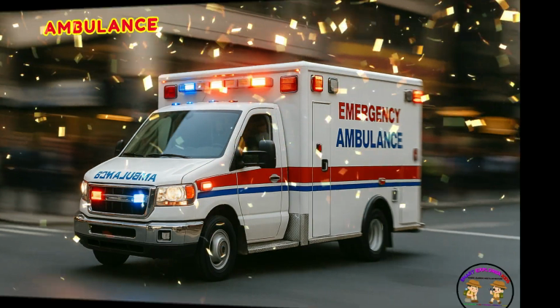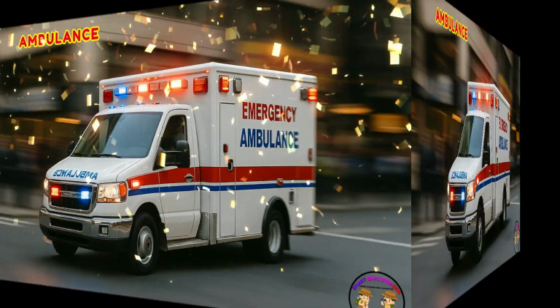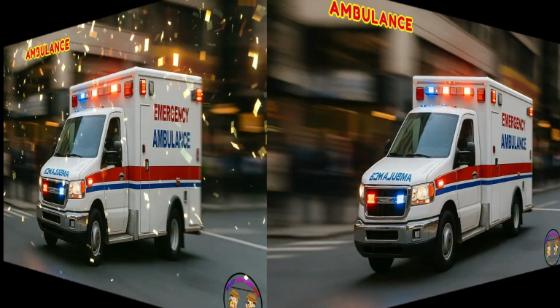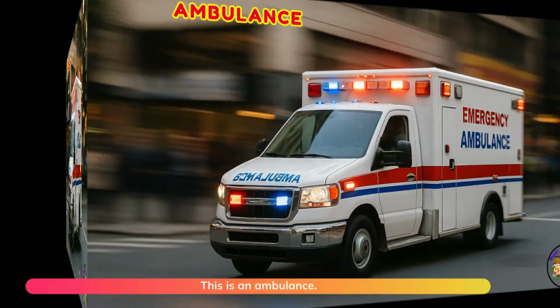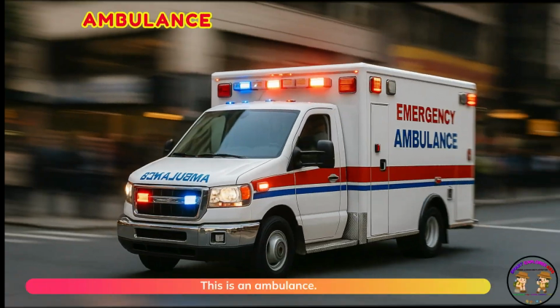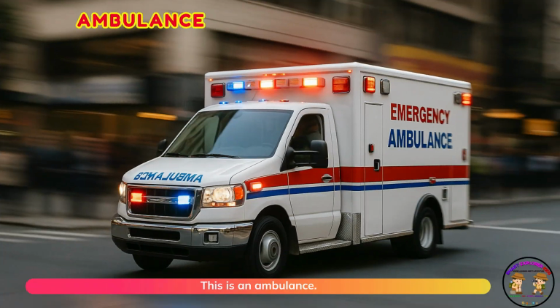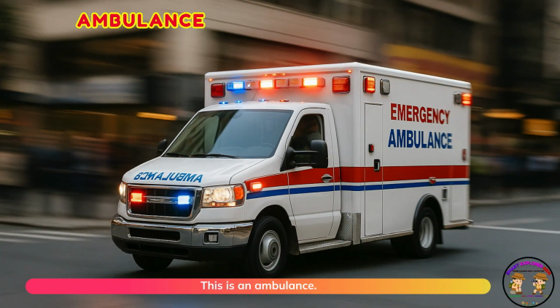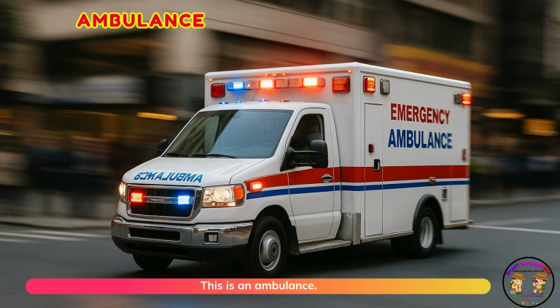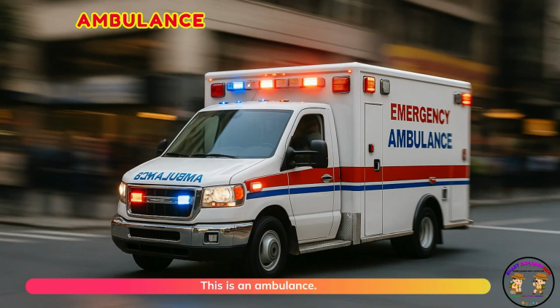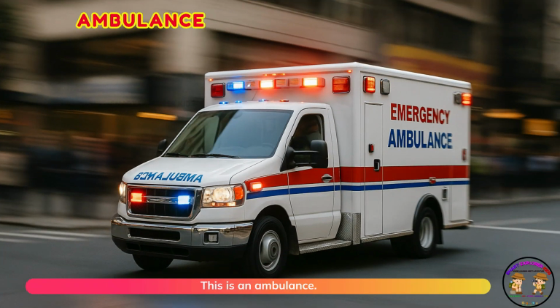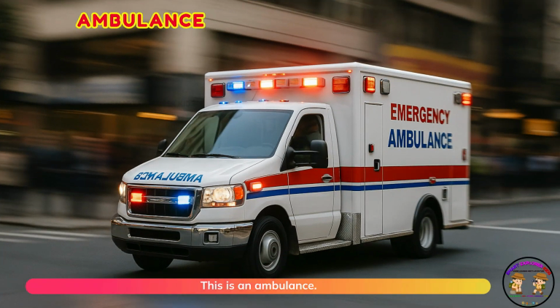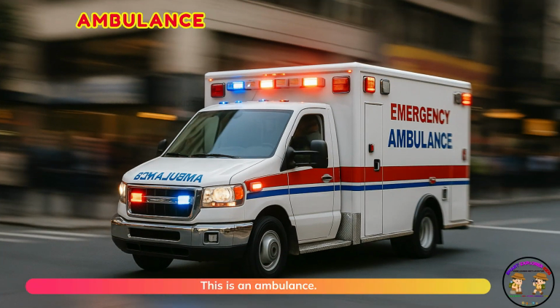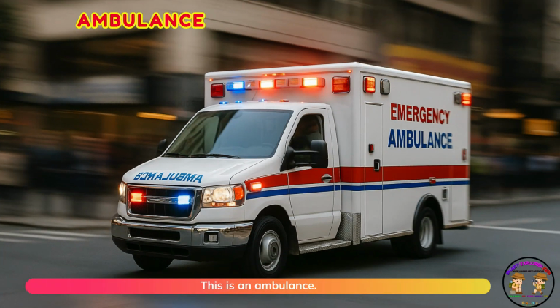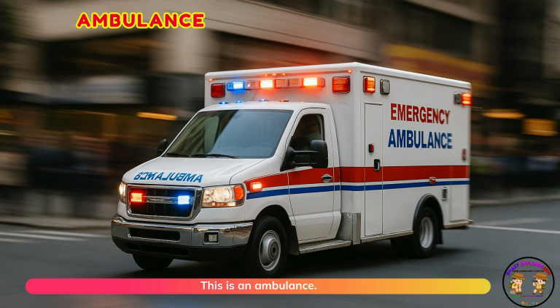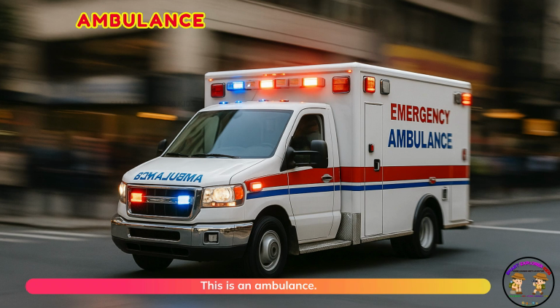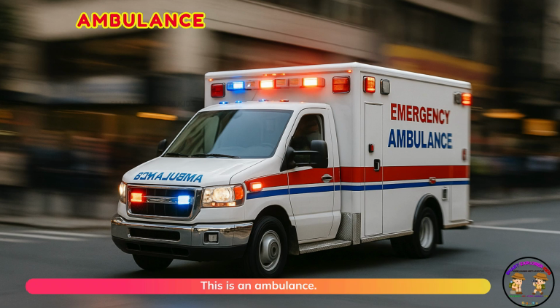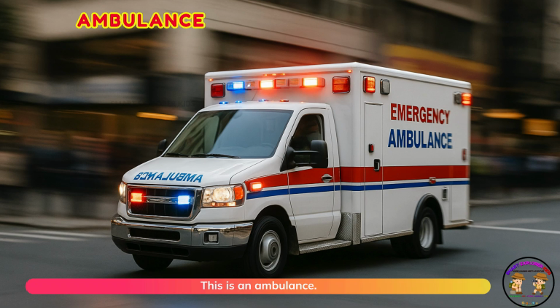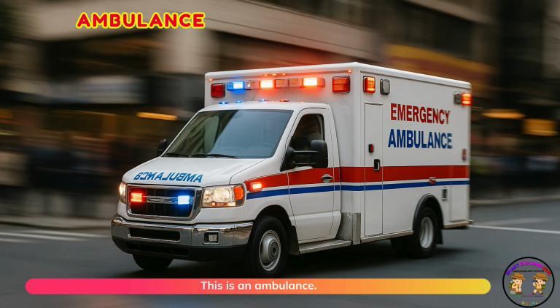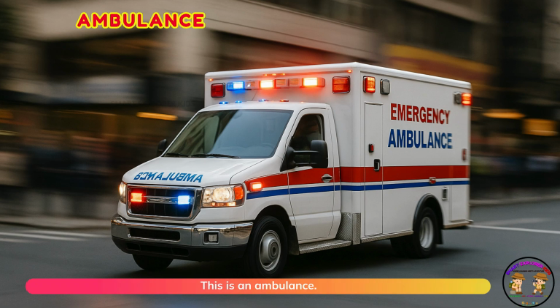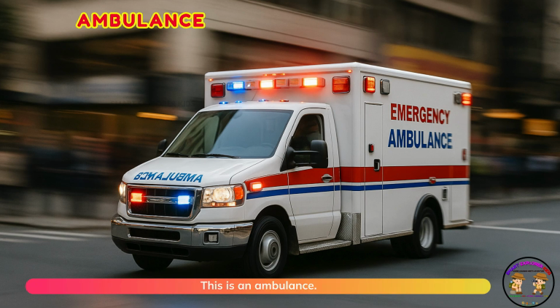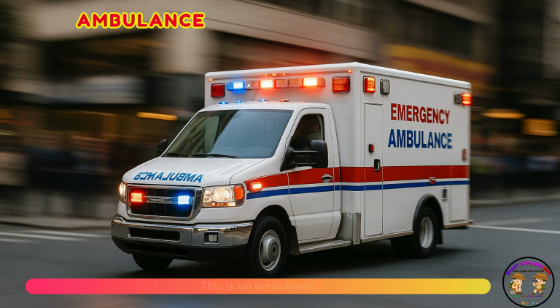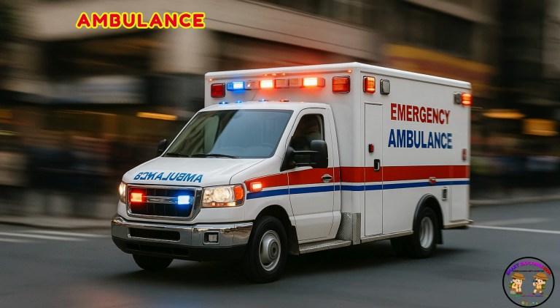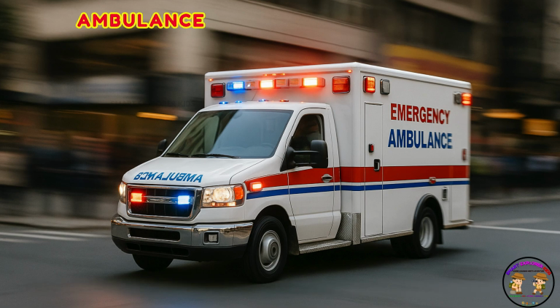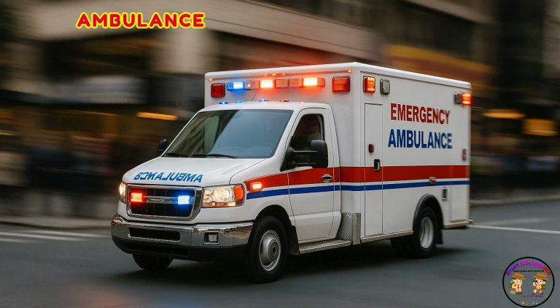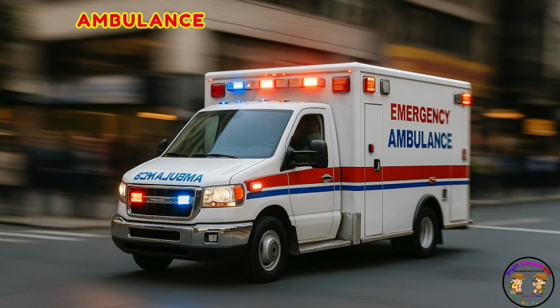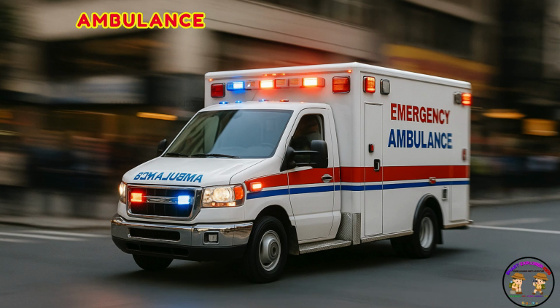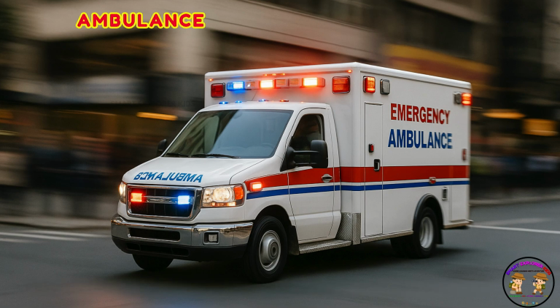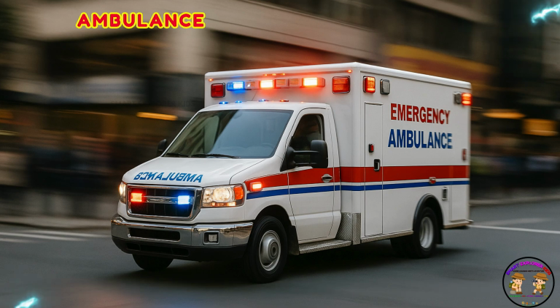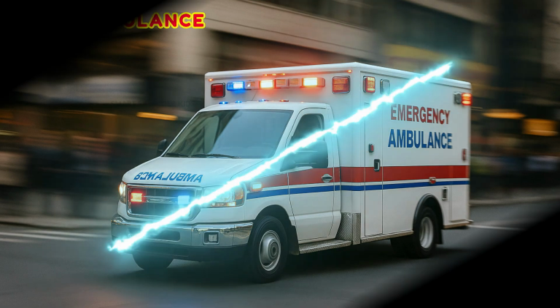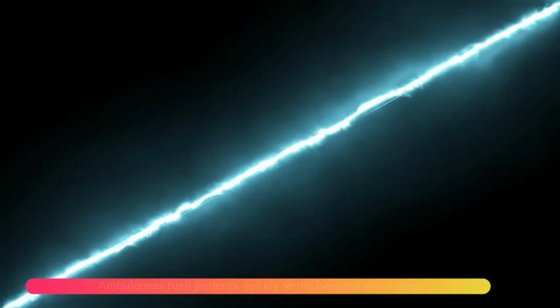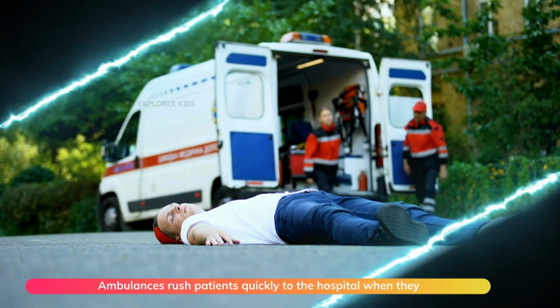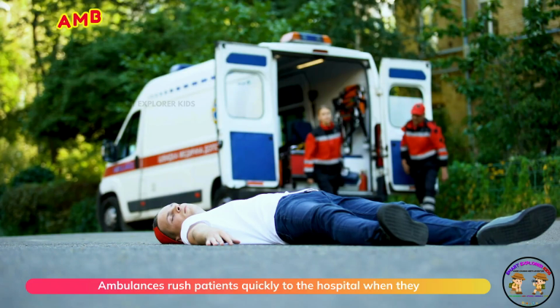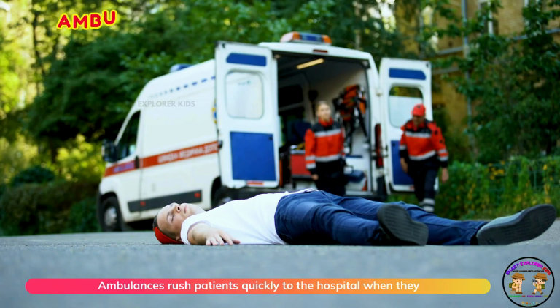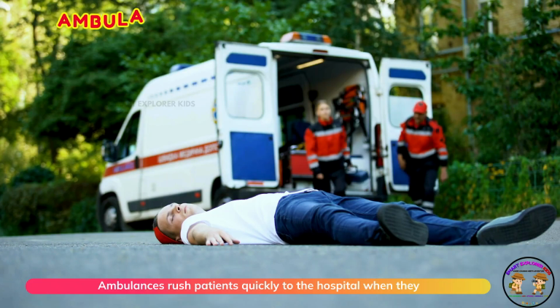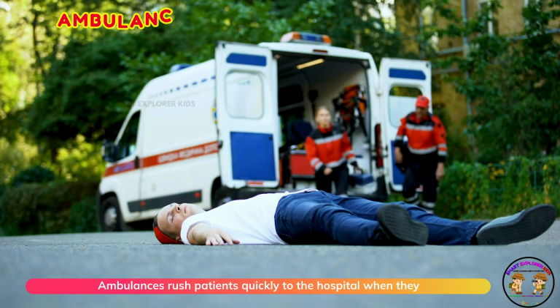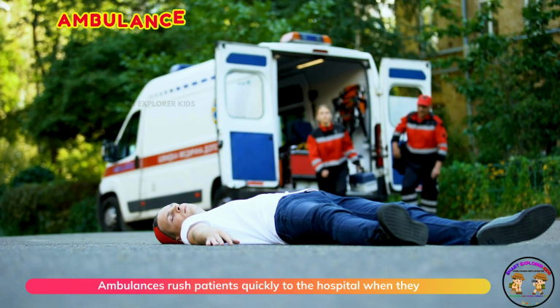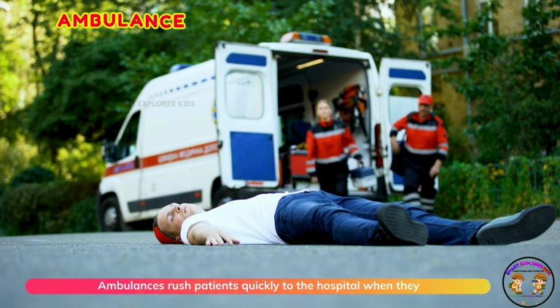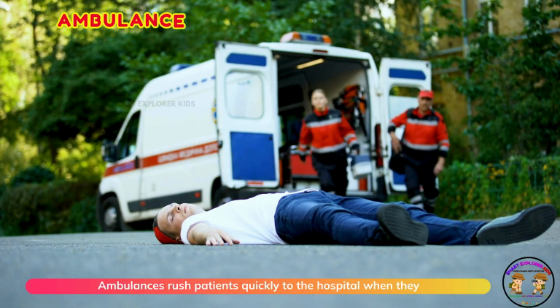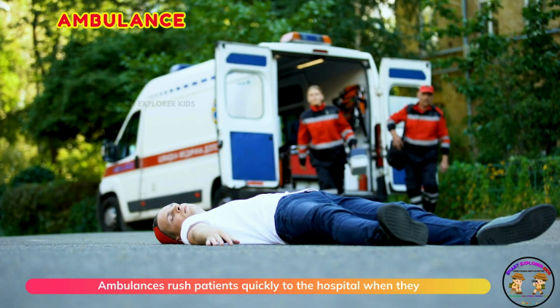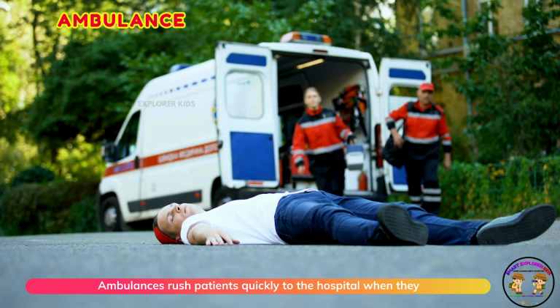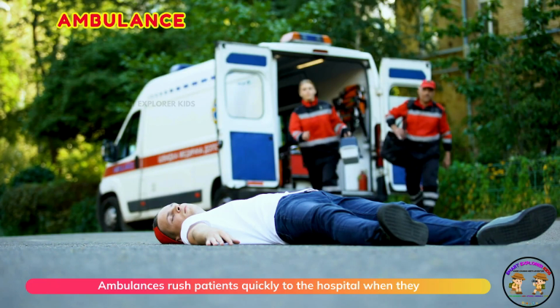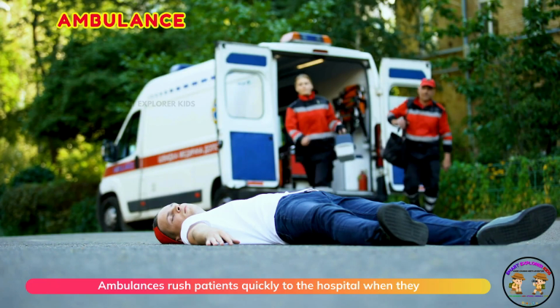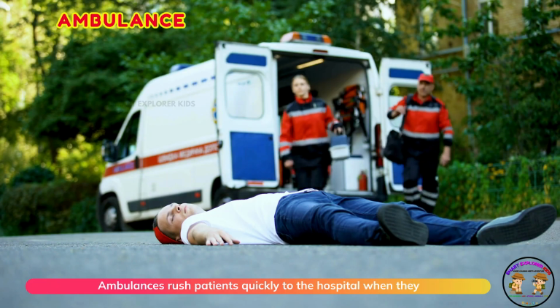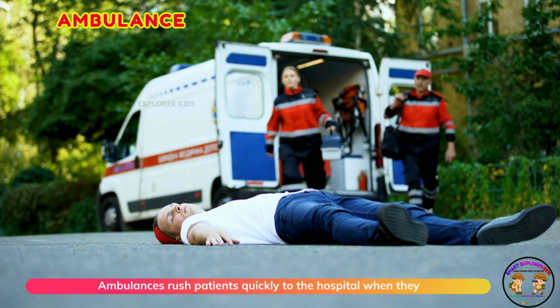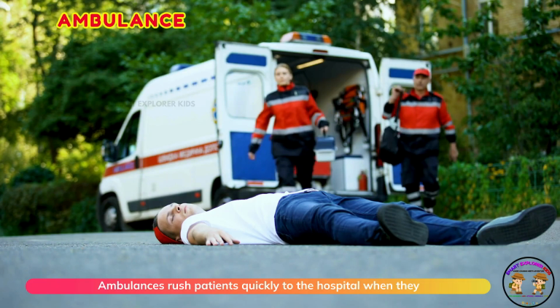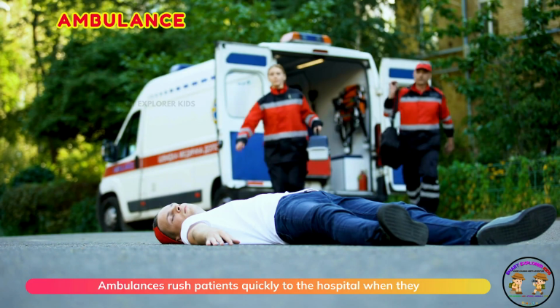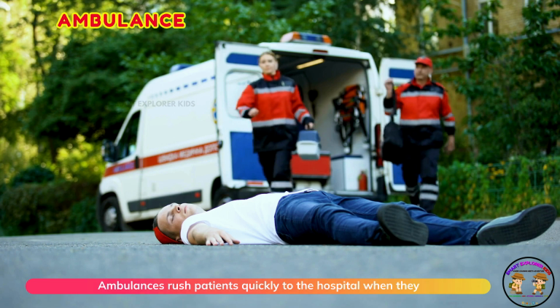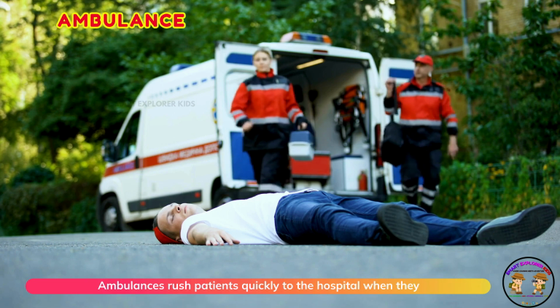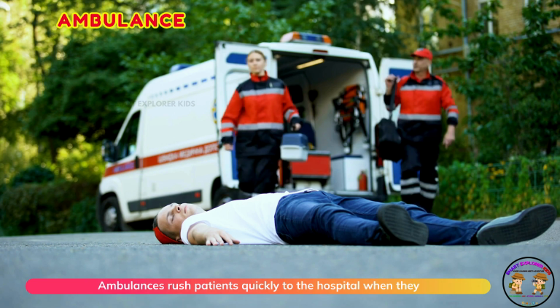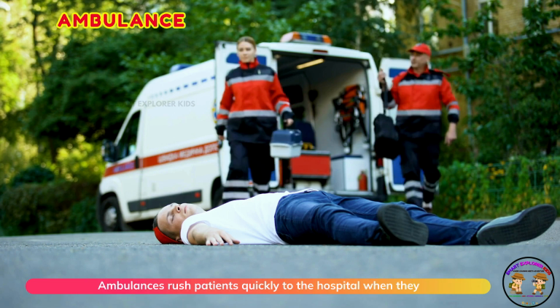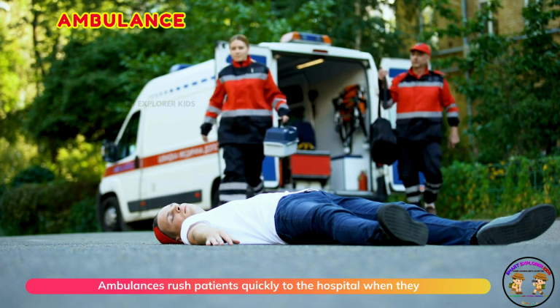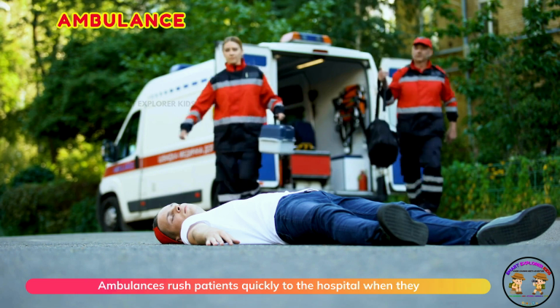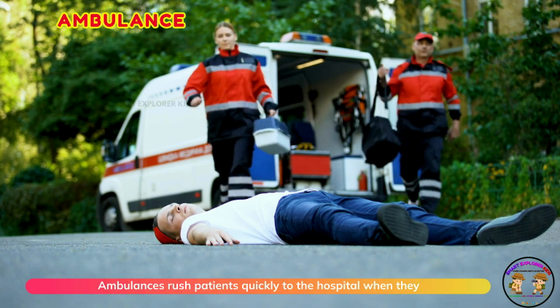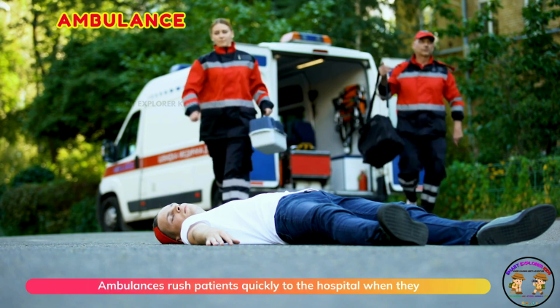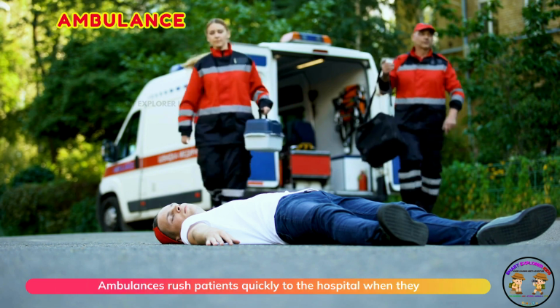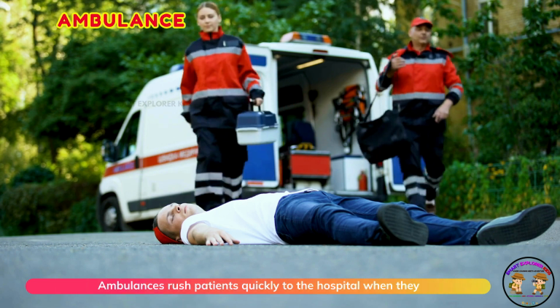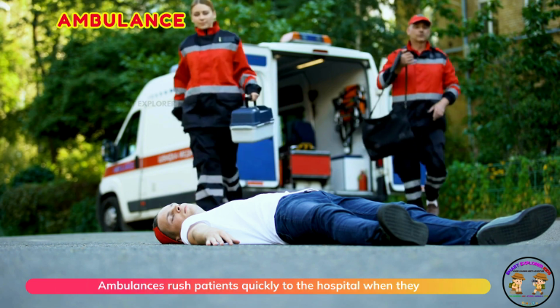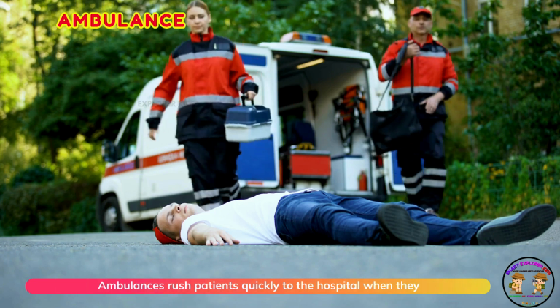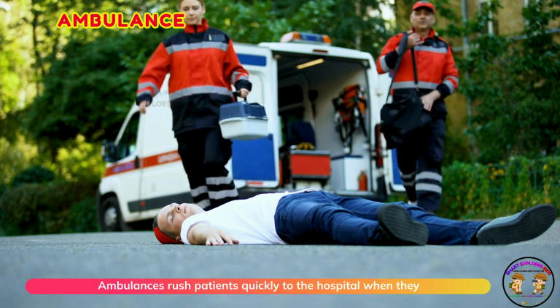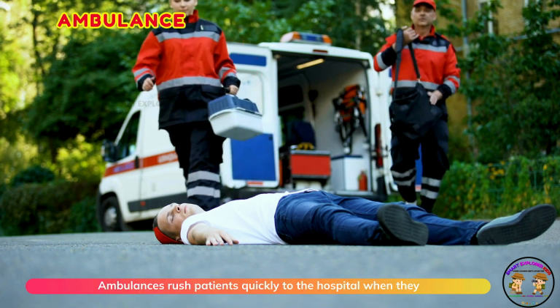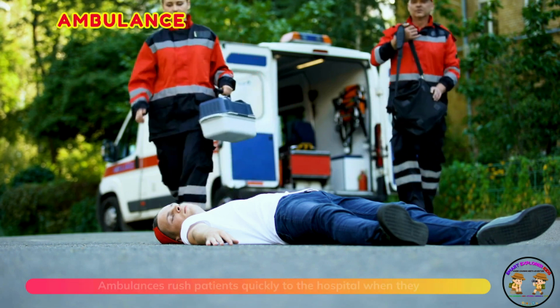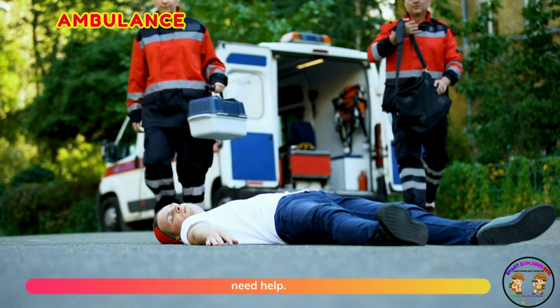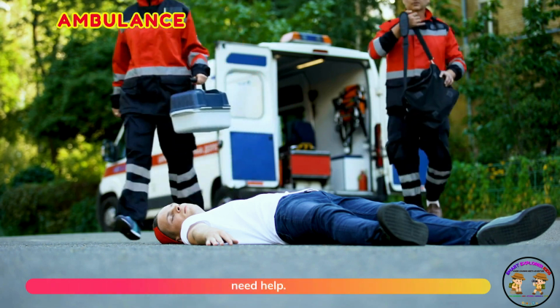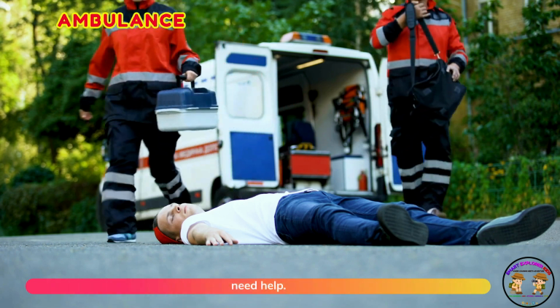This is an ambulance. Ambulances rush patients quickly to the hospital when they need help.